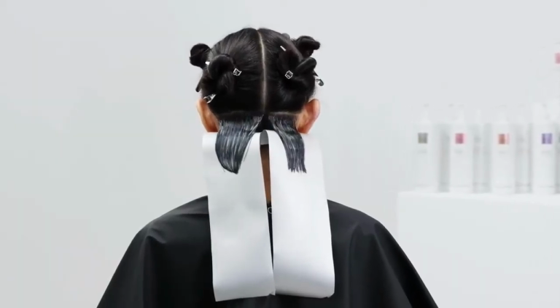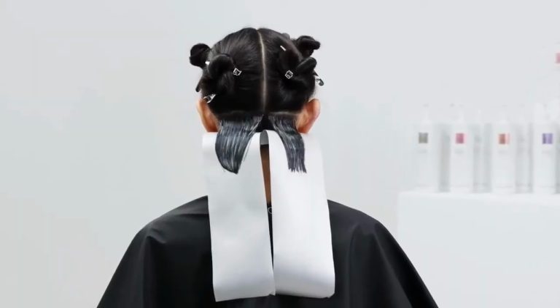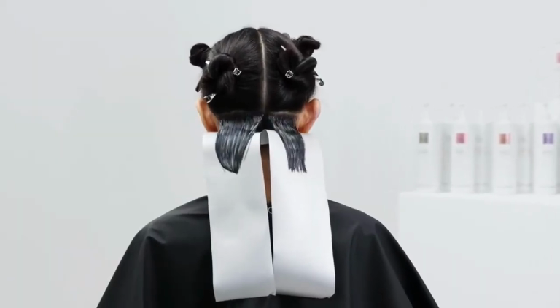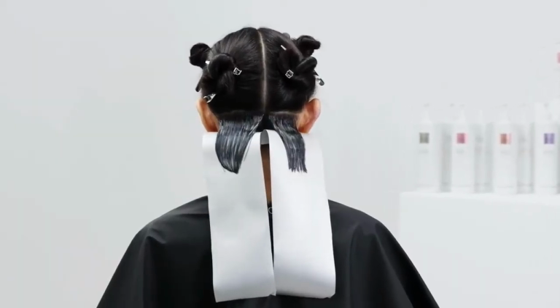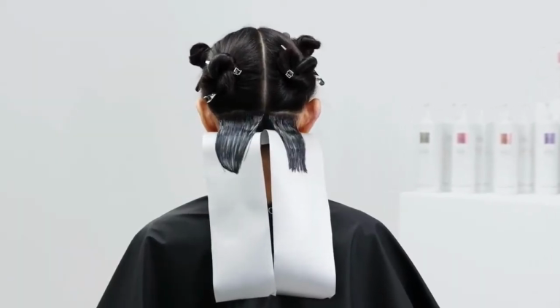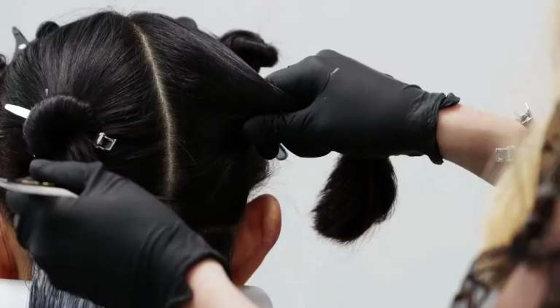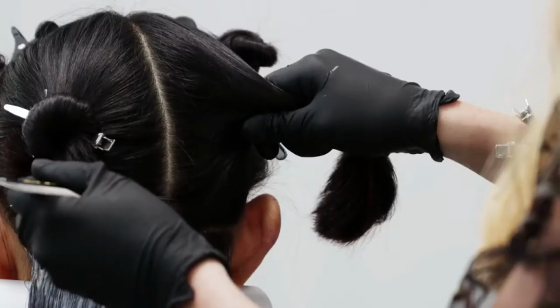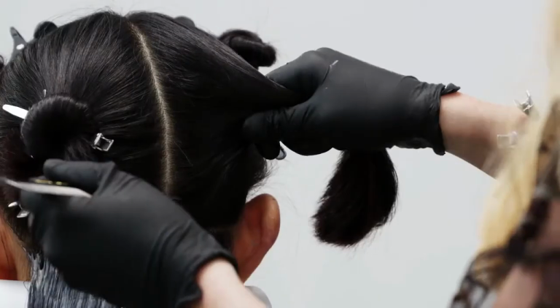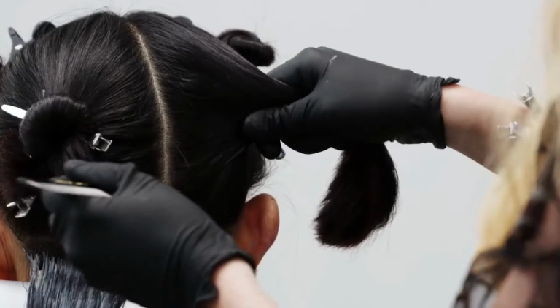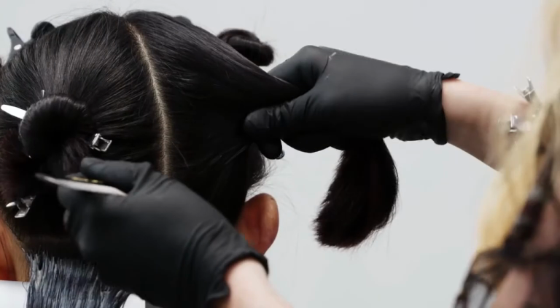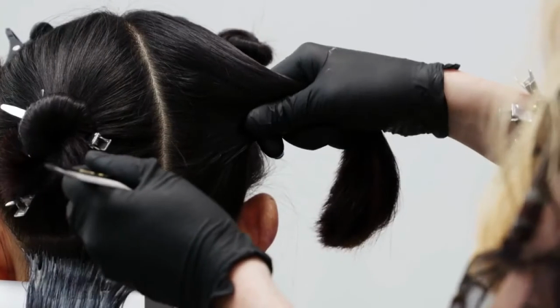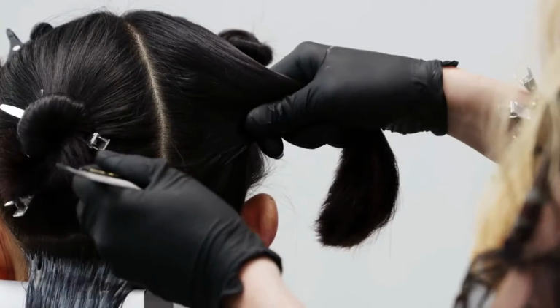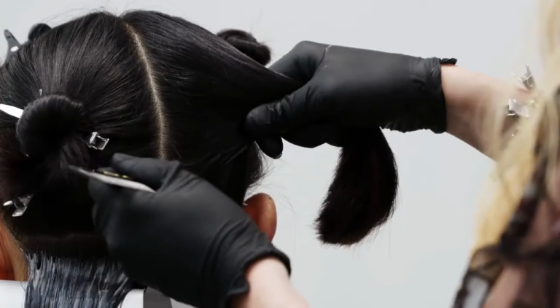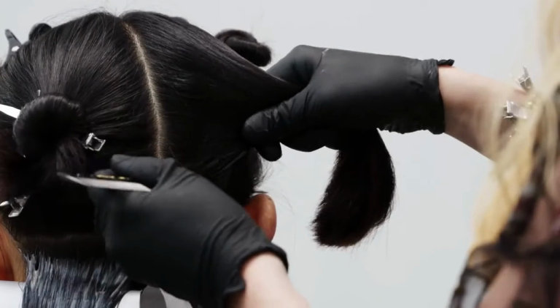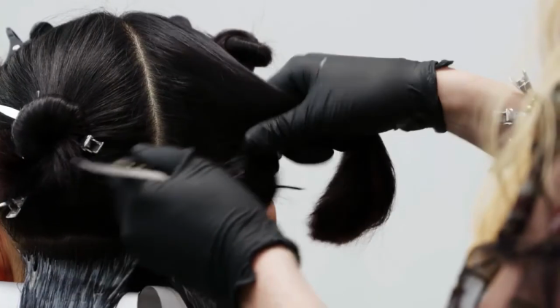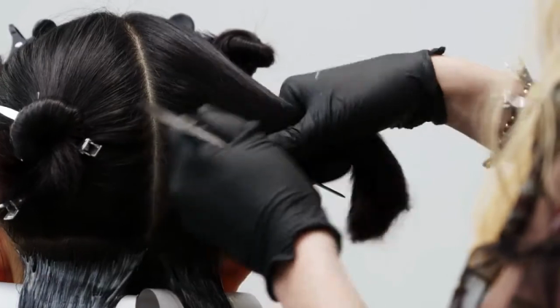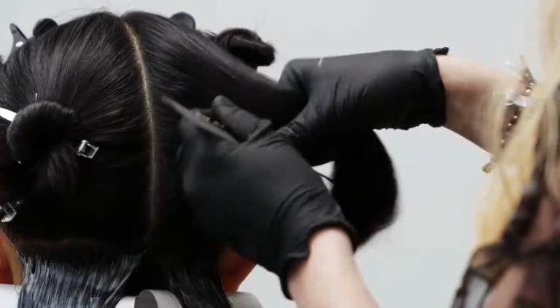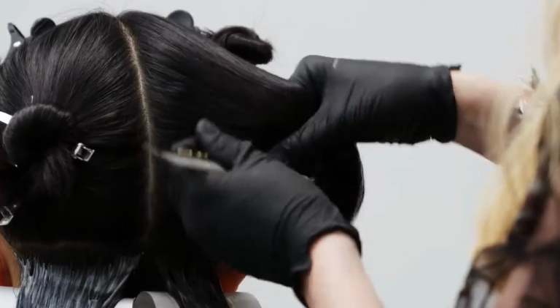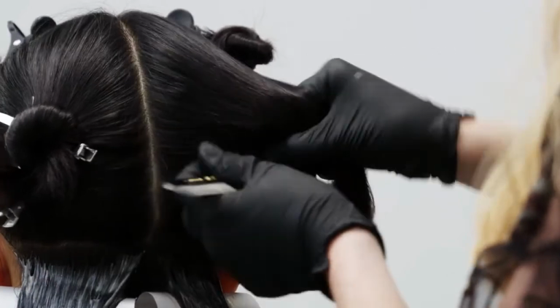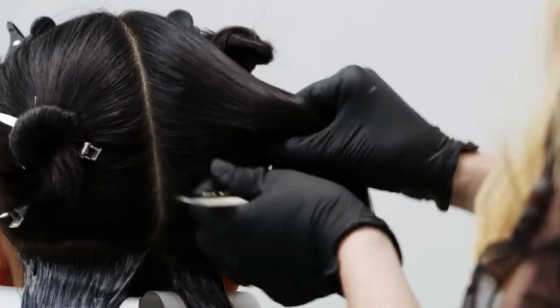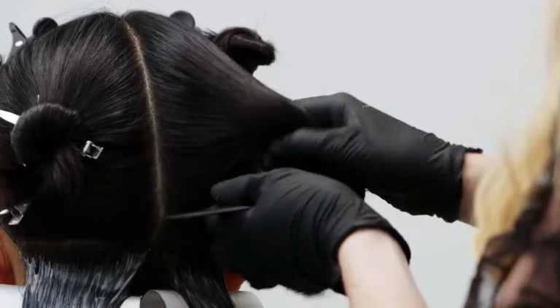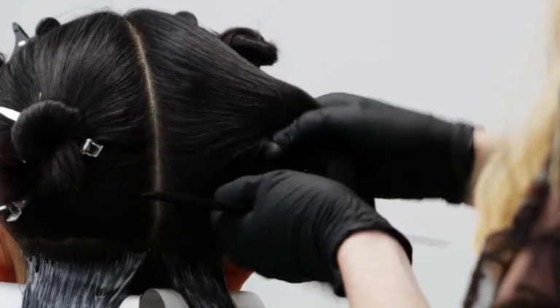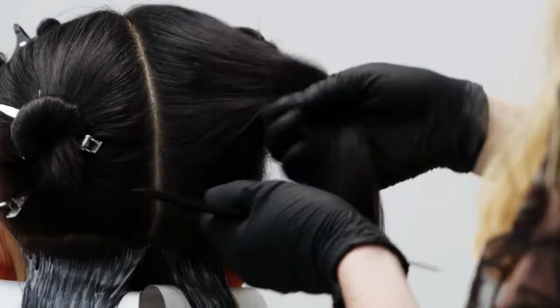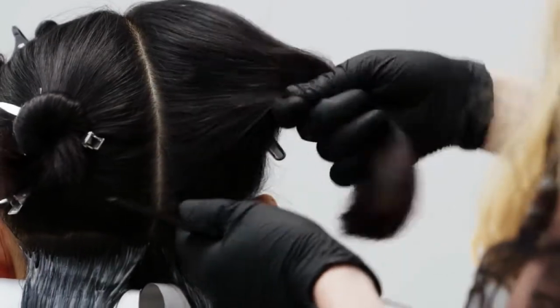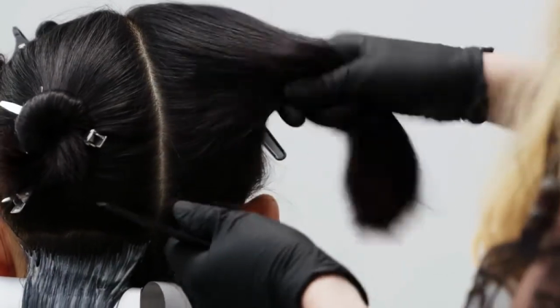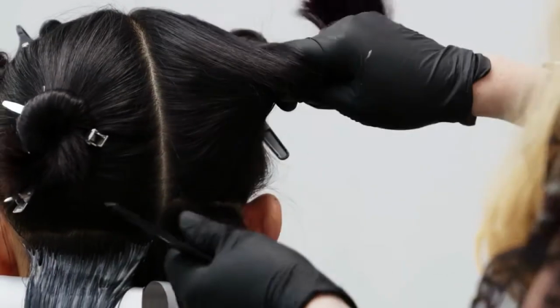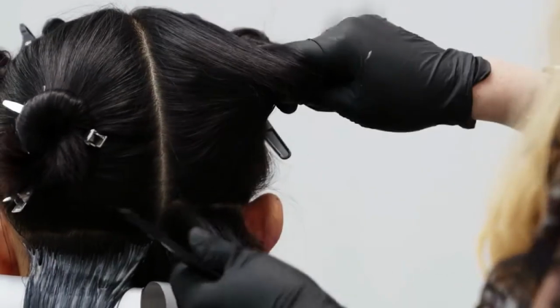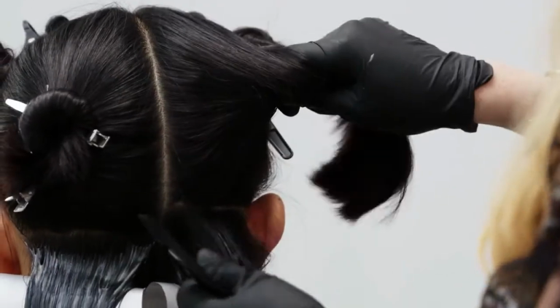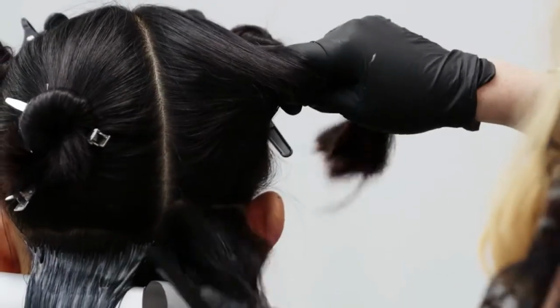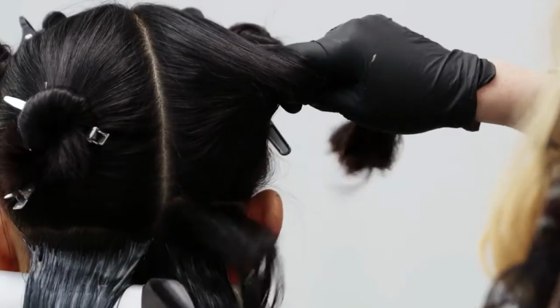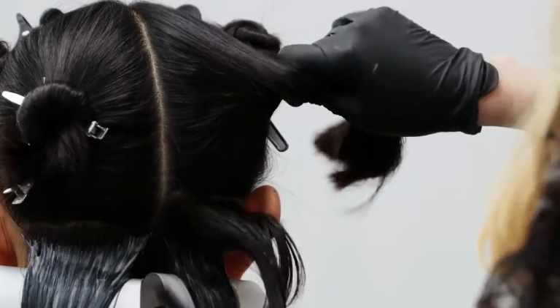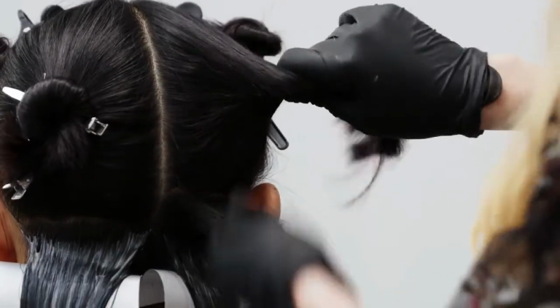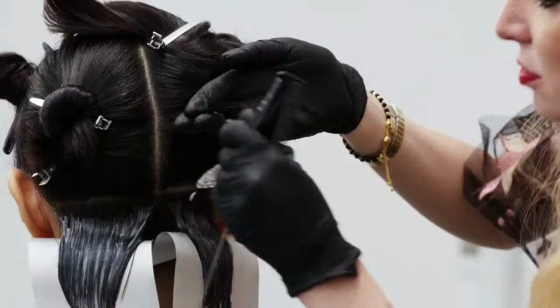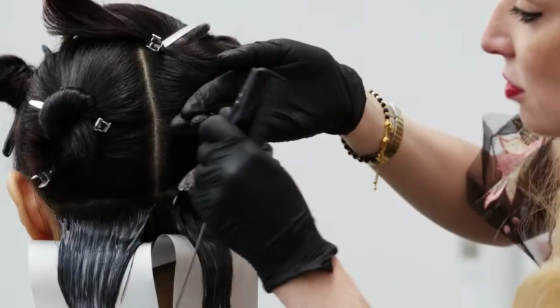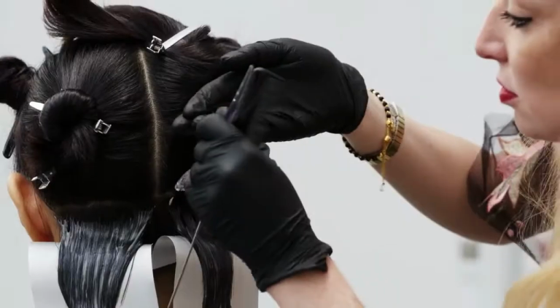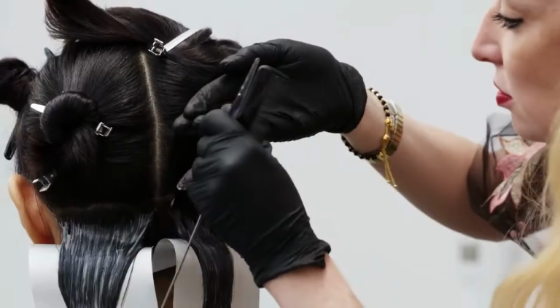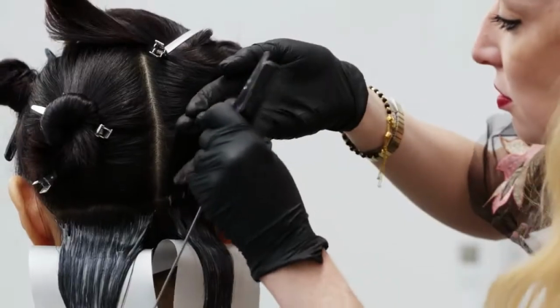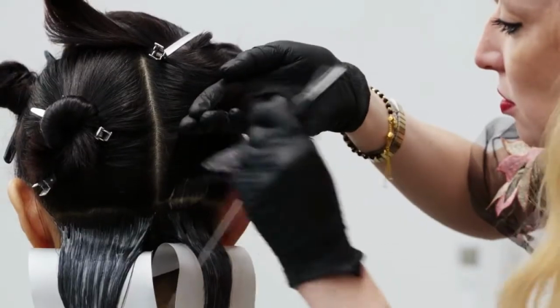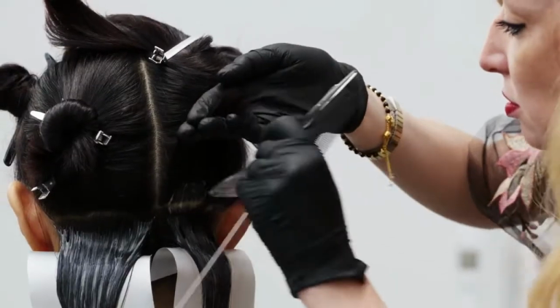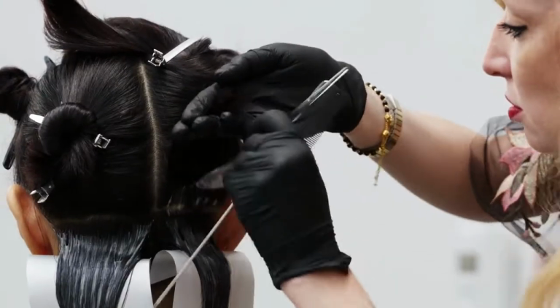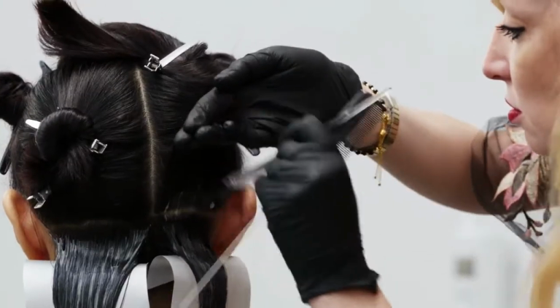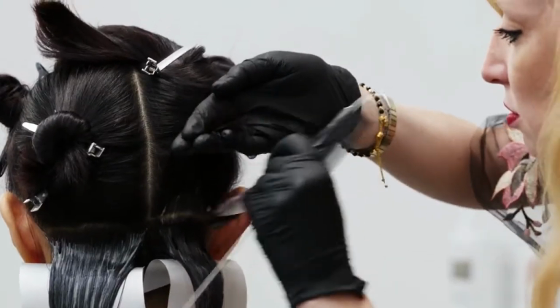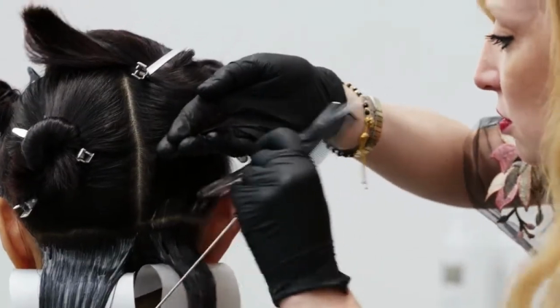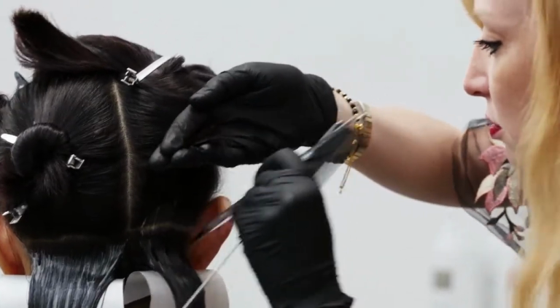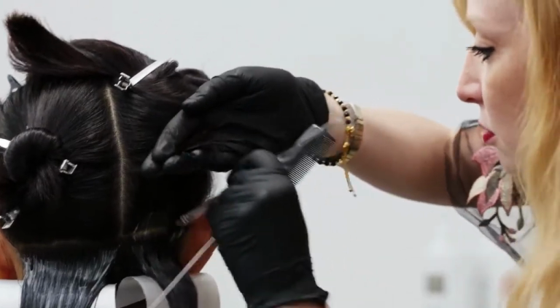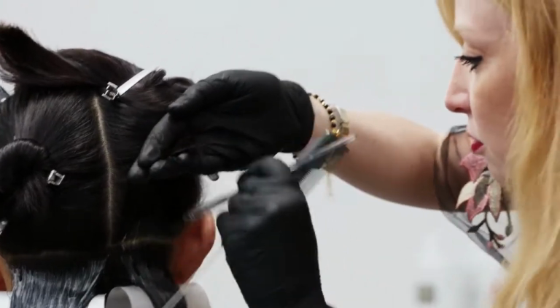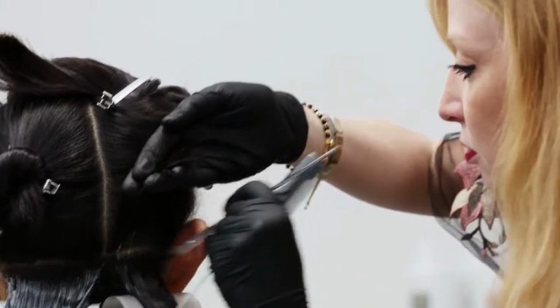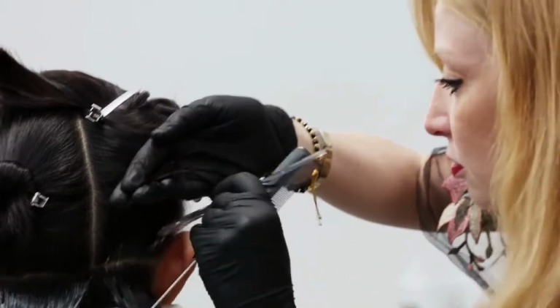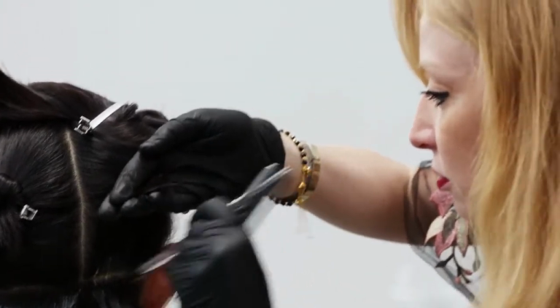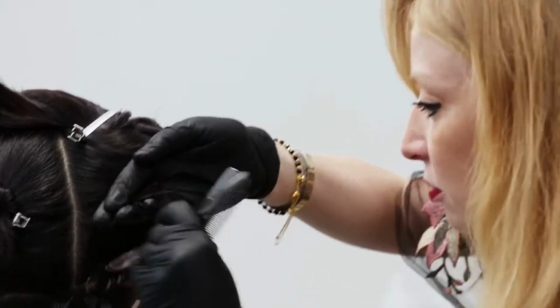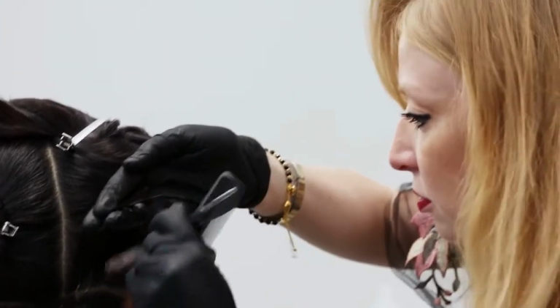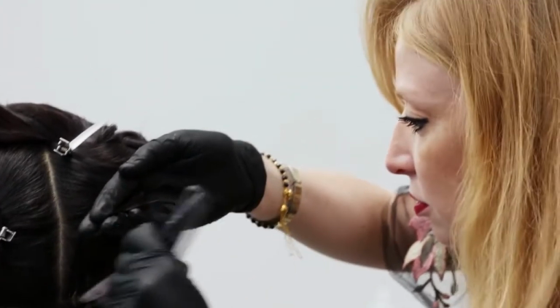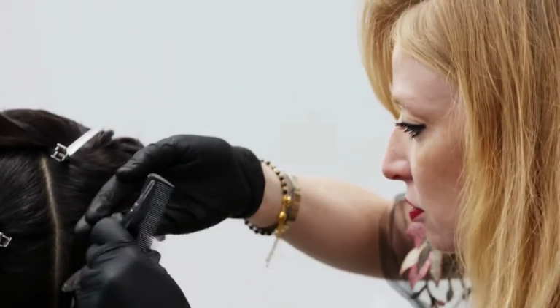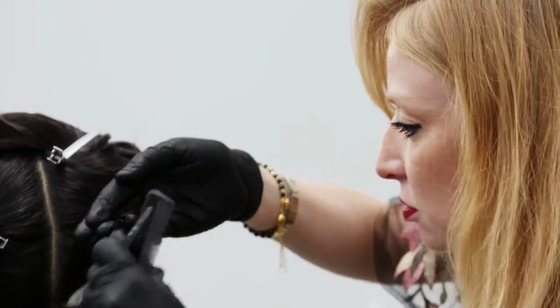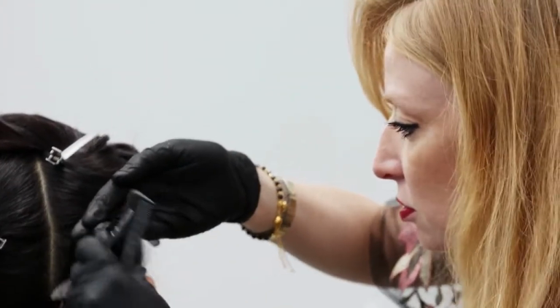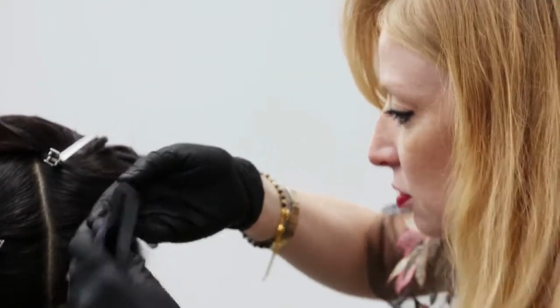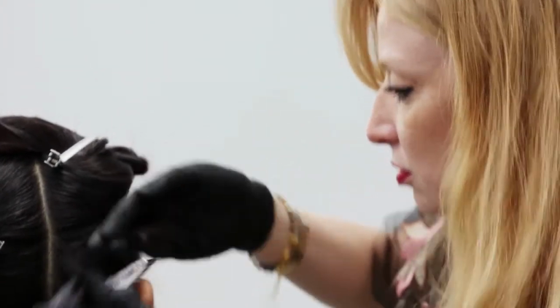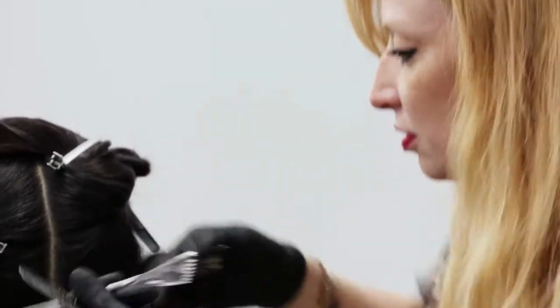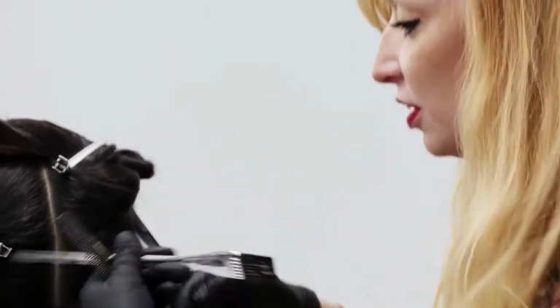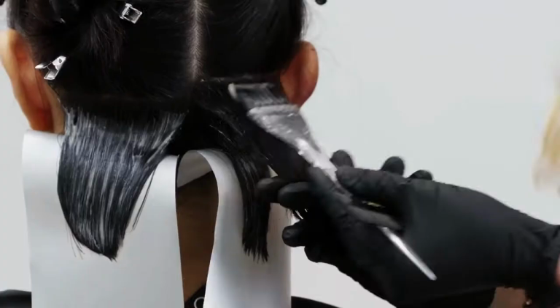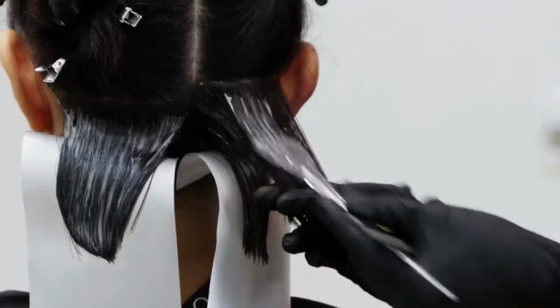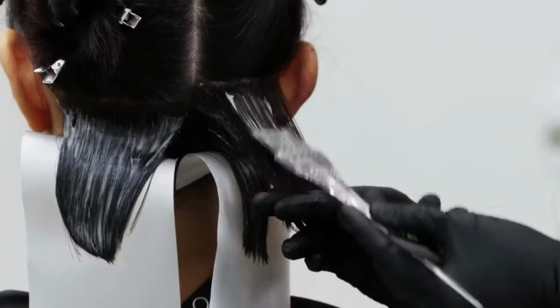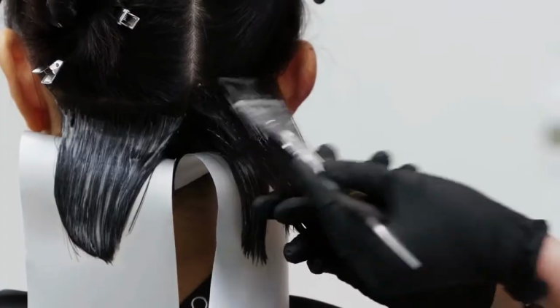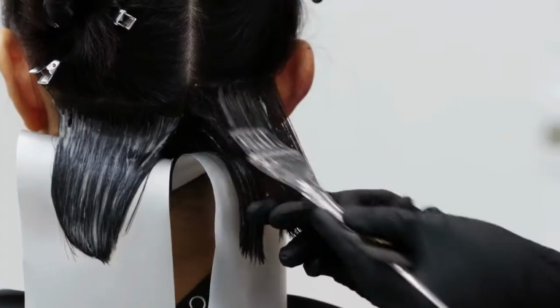Repeat on the opposite side and continue working in the same way until the back sections are complete.